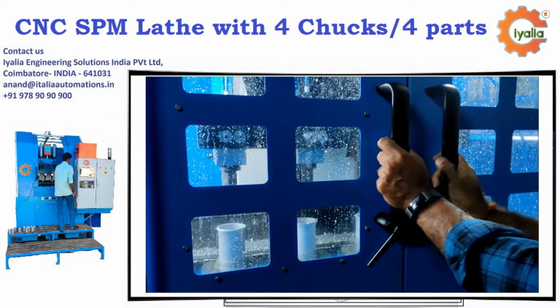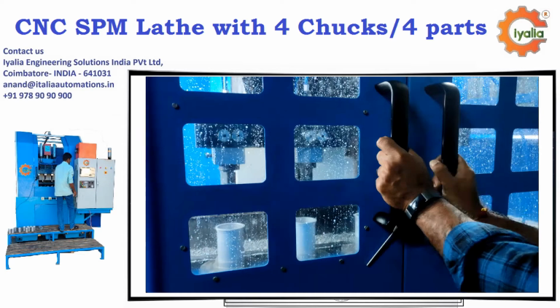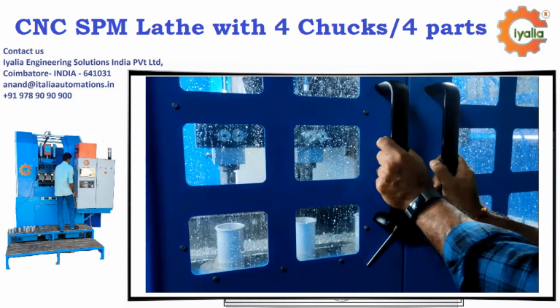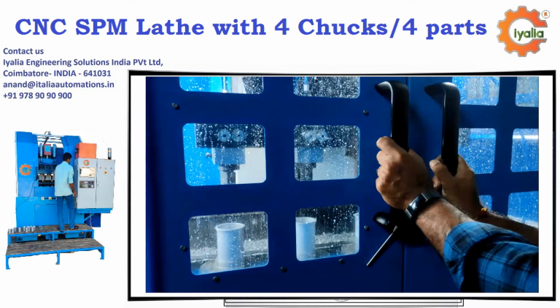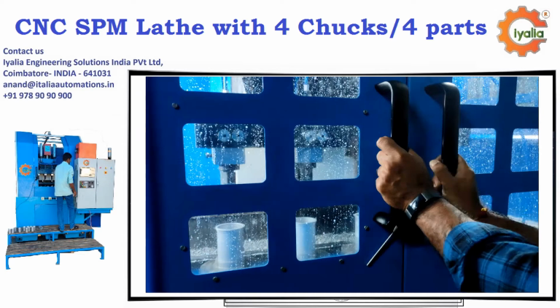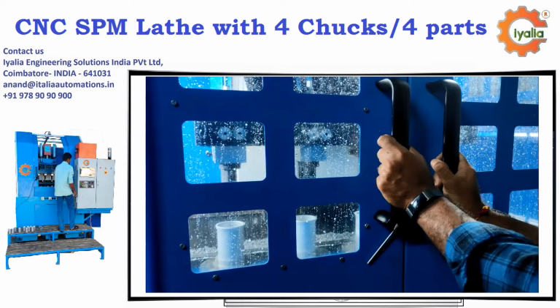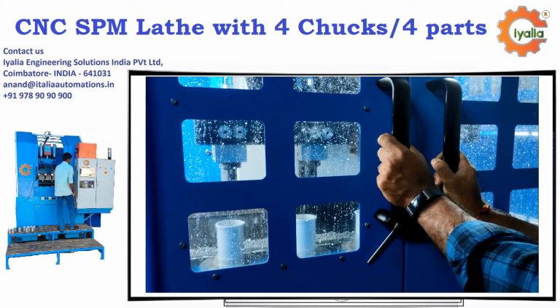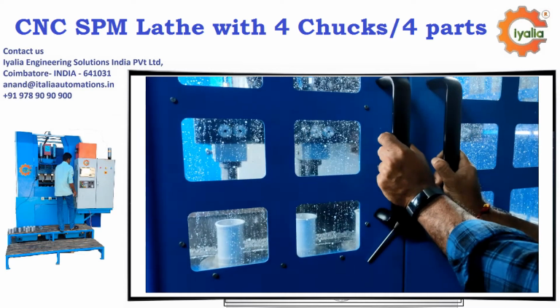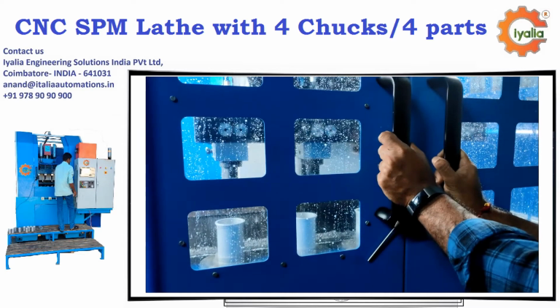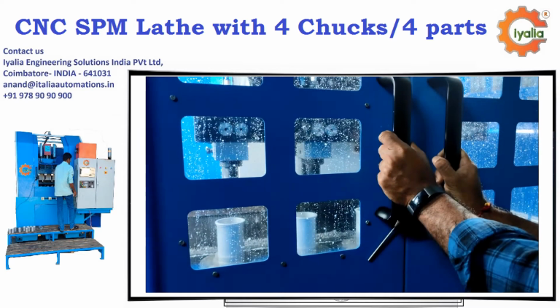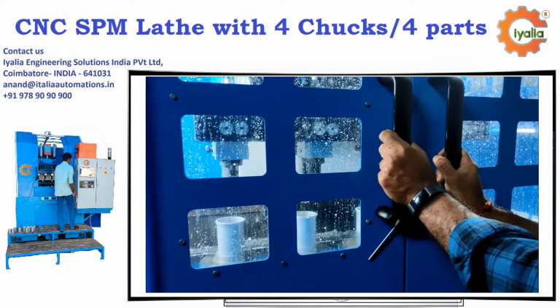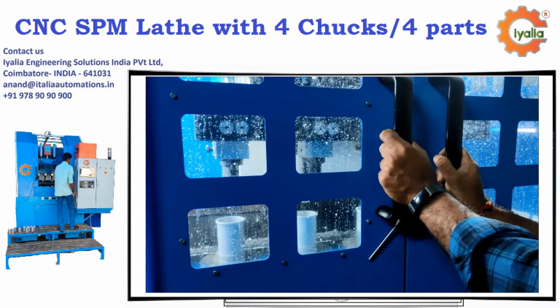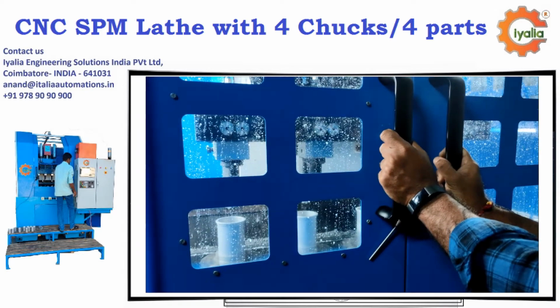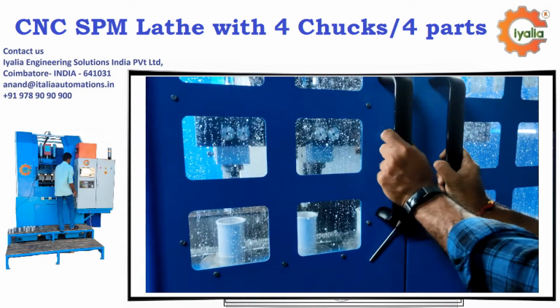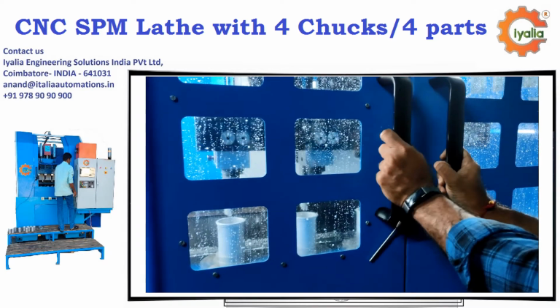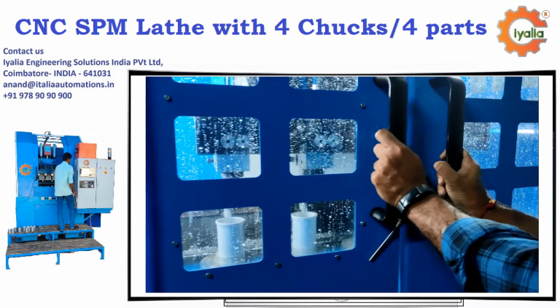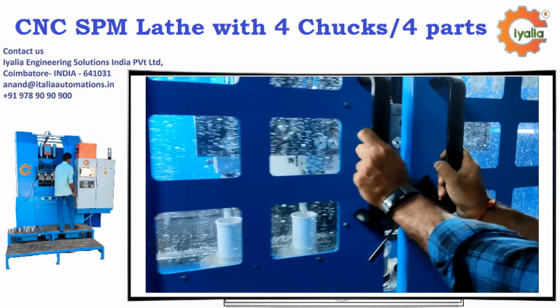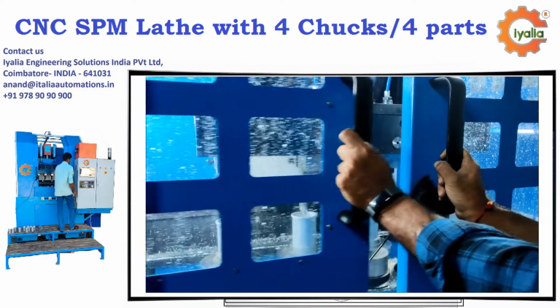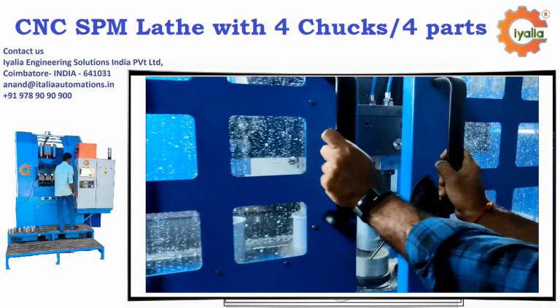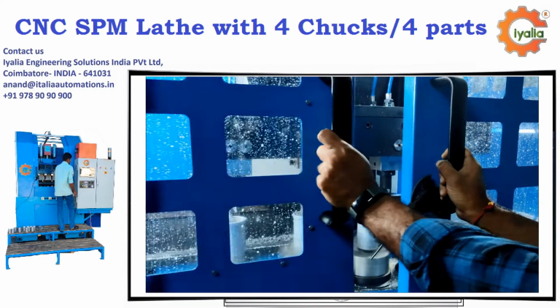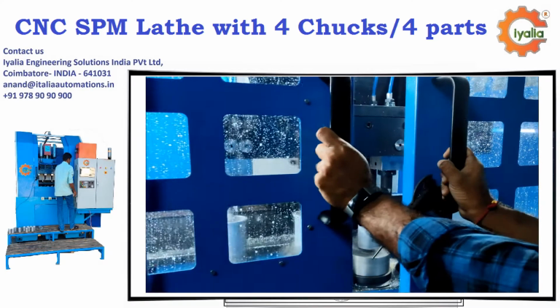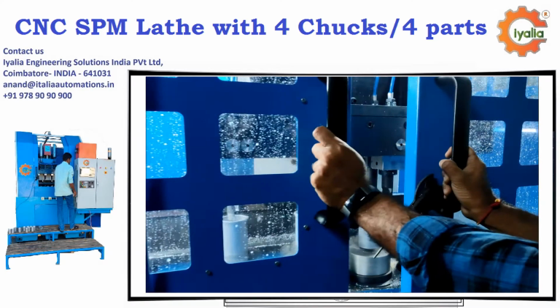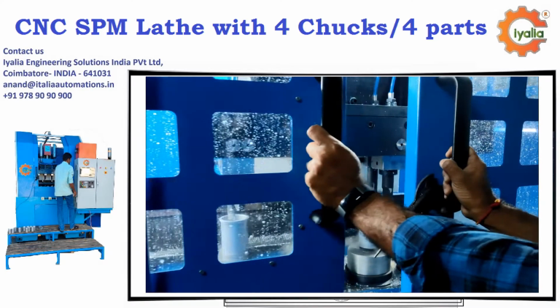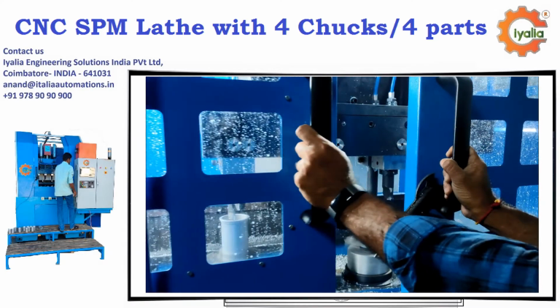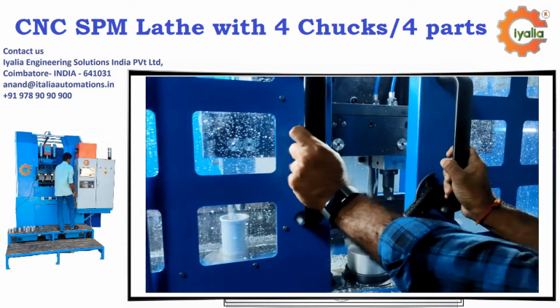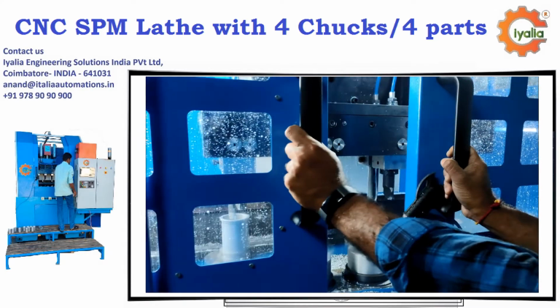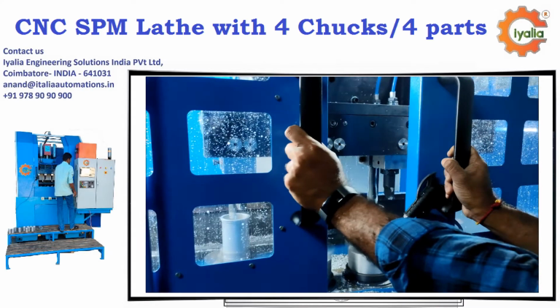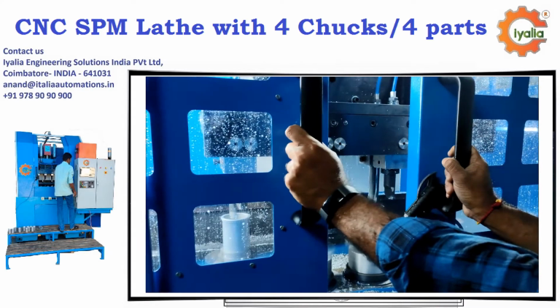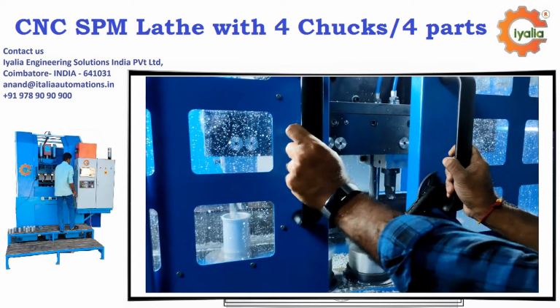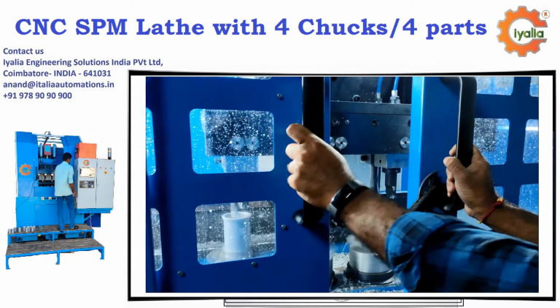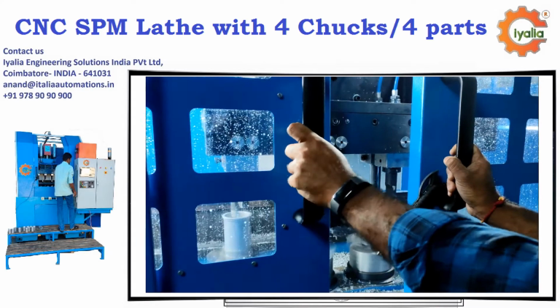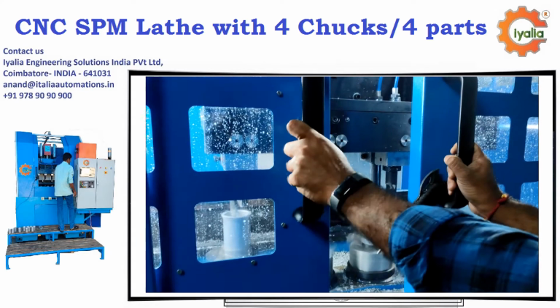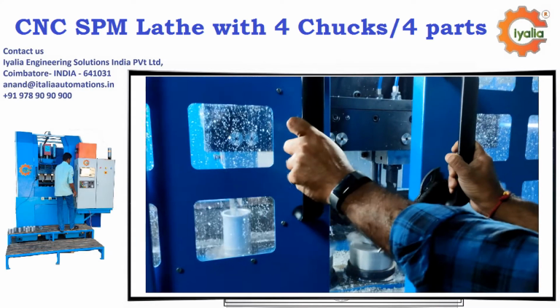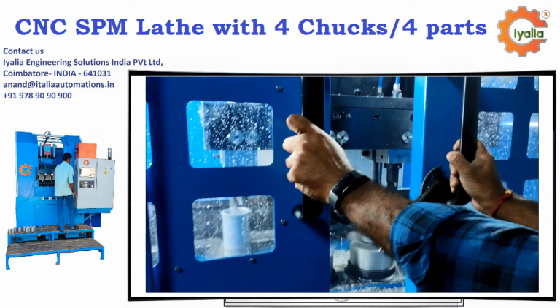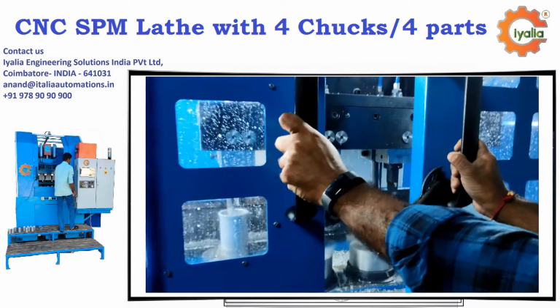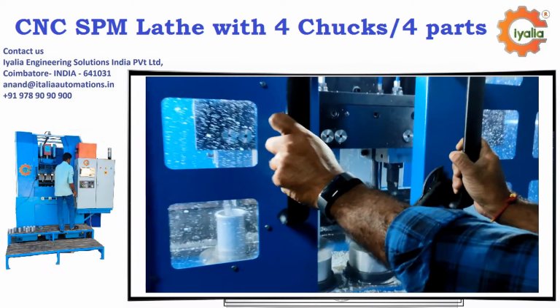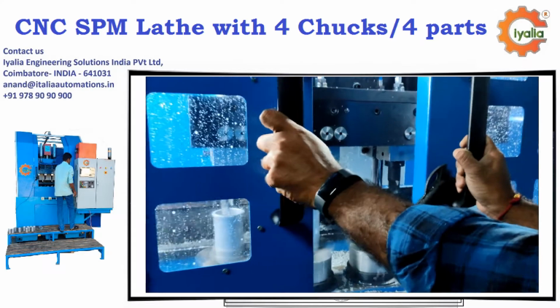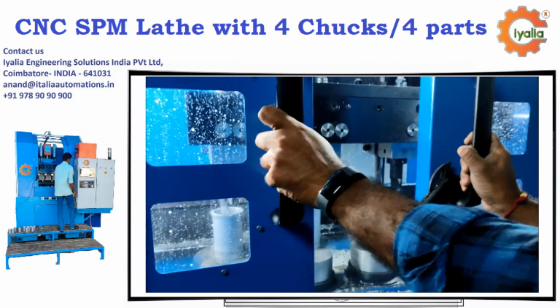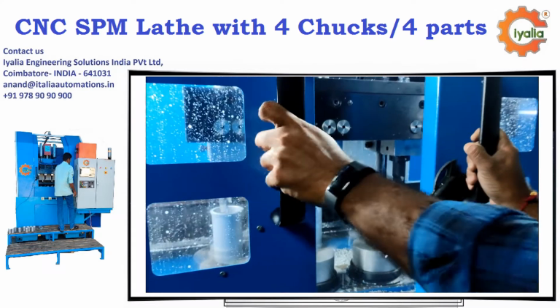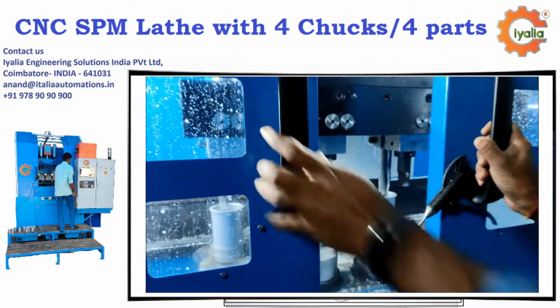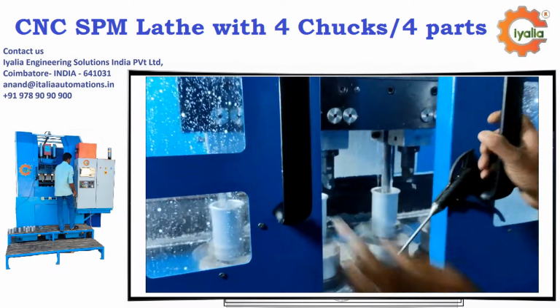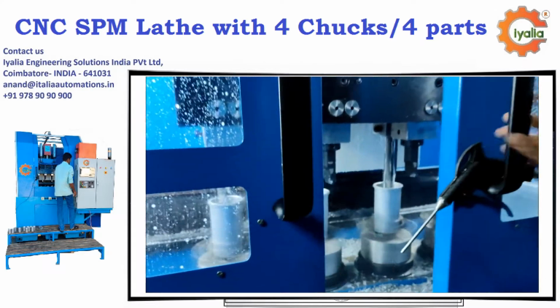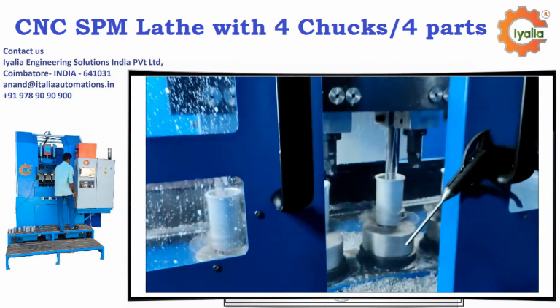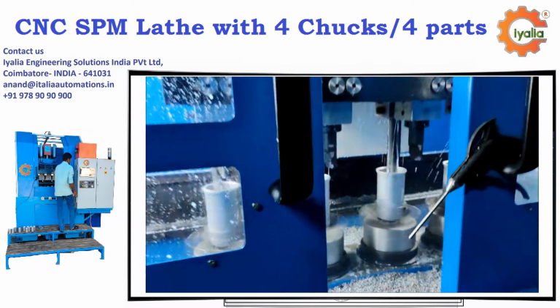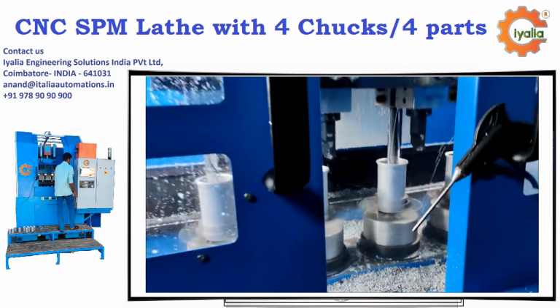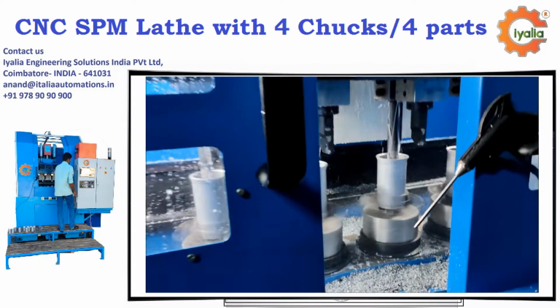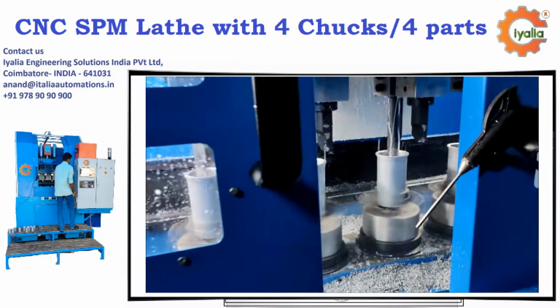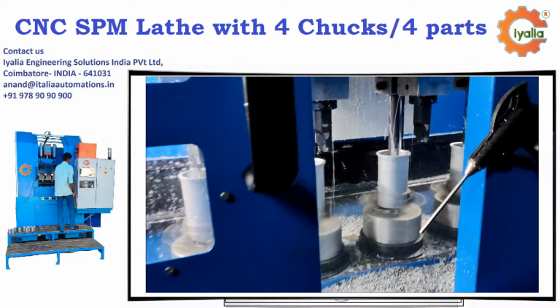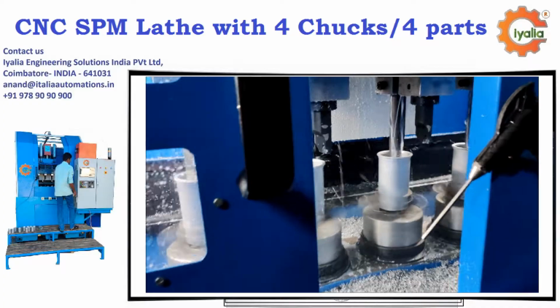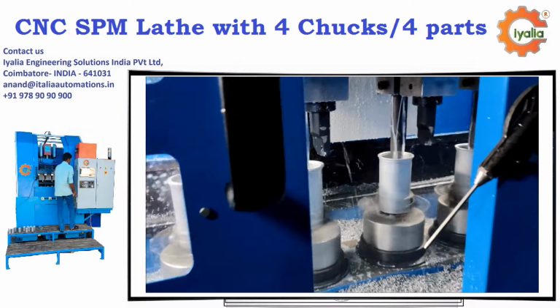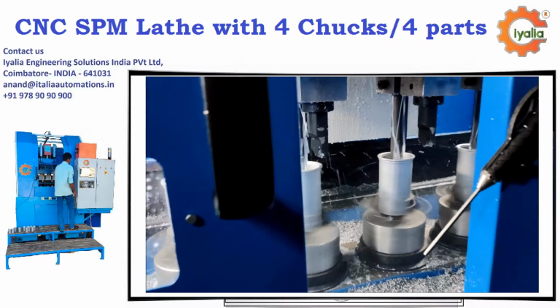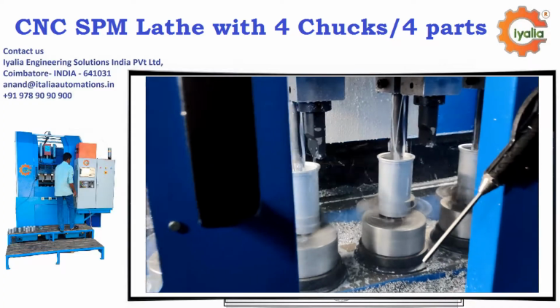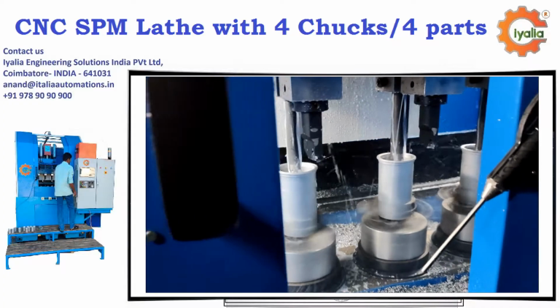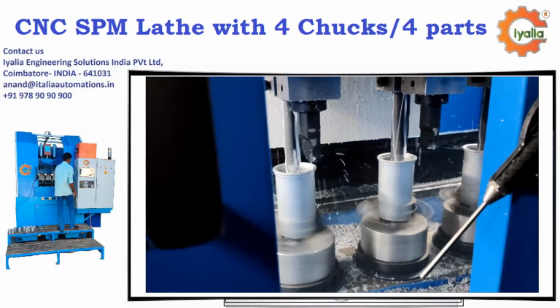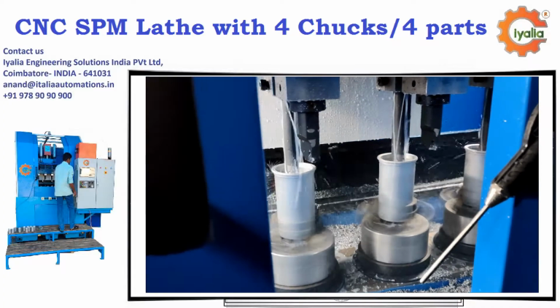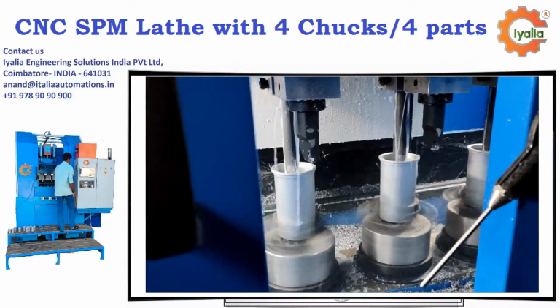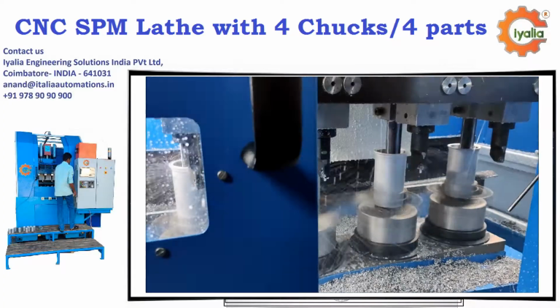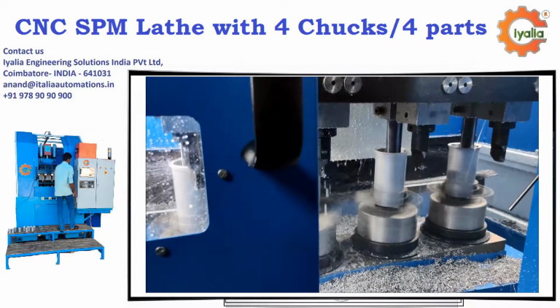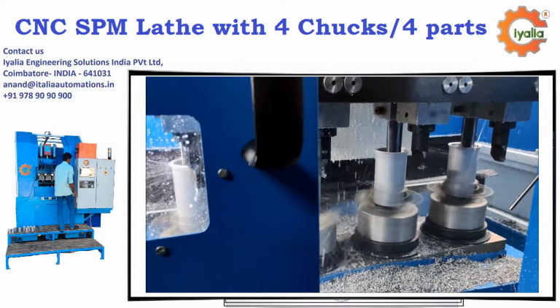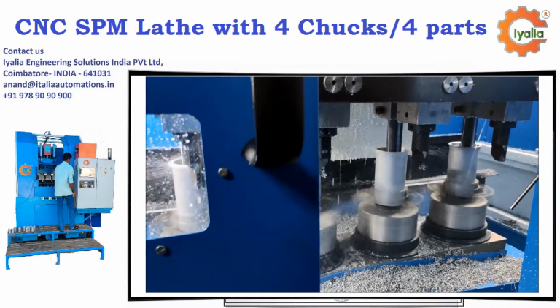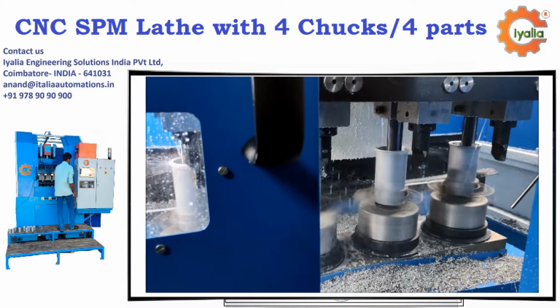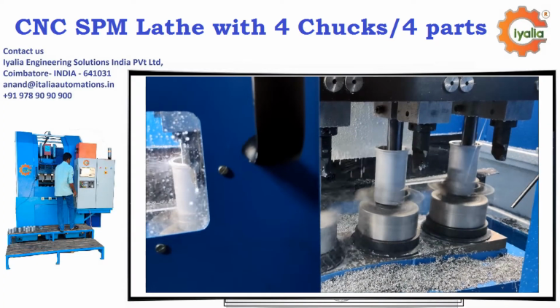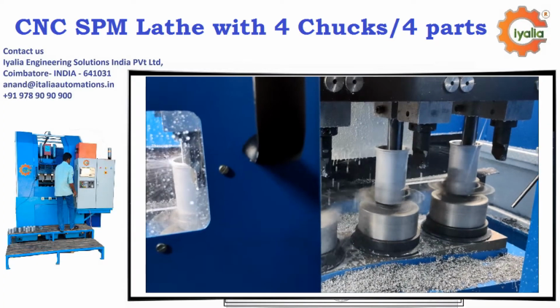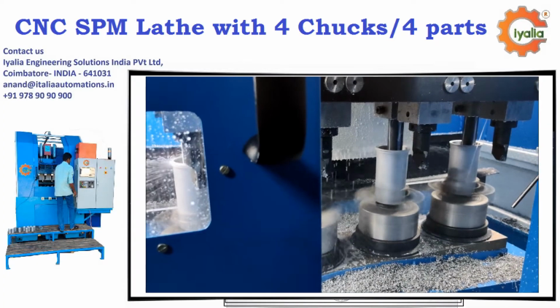Welcome to ILEA. You are going to witness the new 4-spindle CNC lathe, where you can machine 4 components at a time.